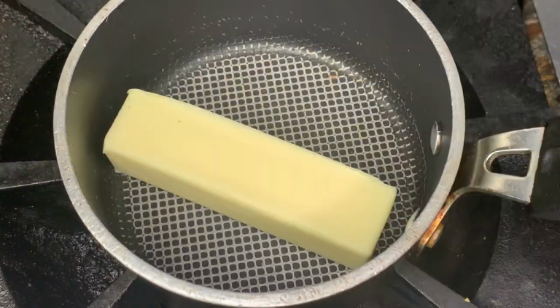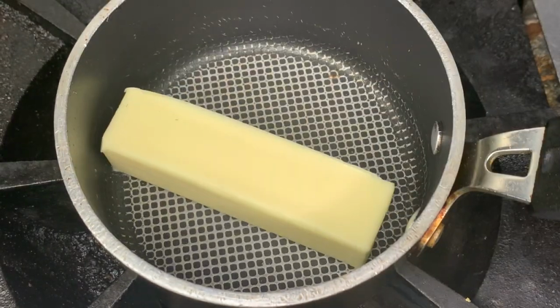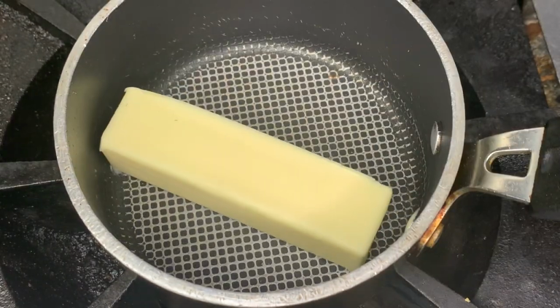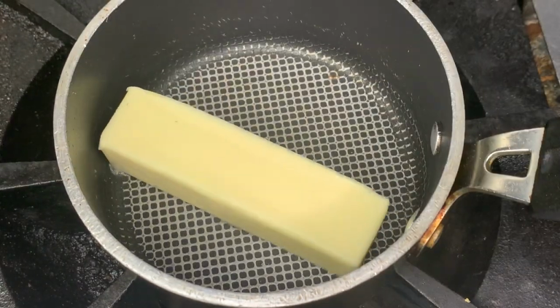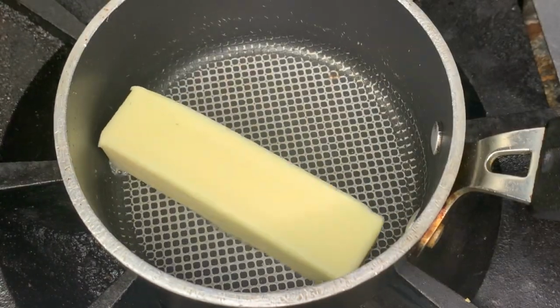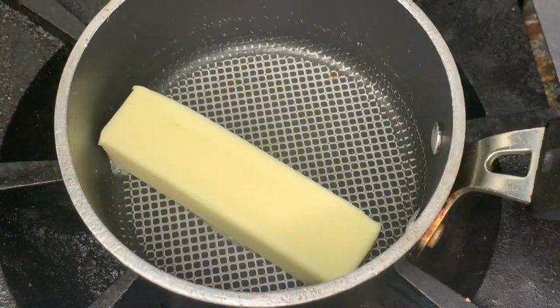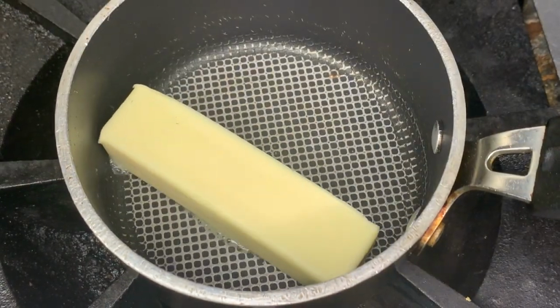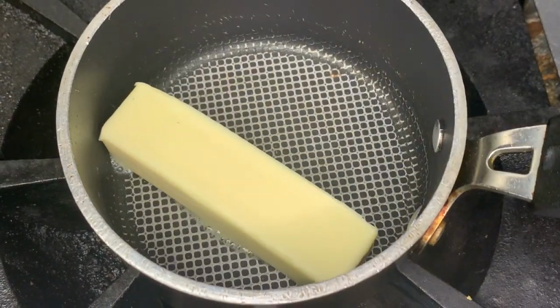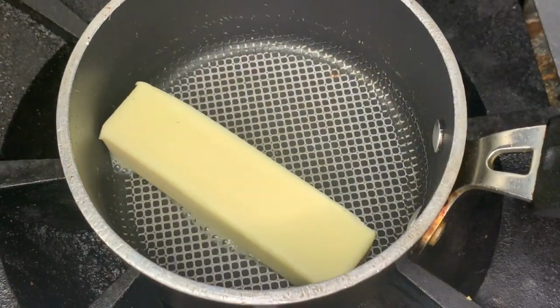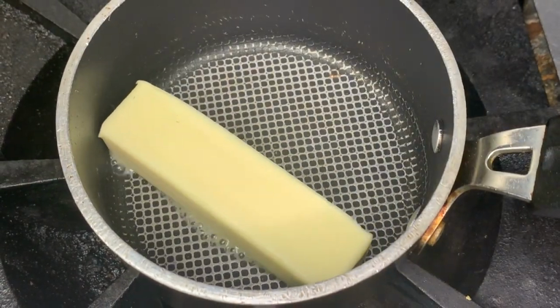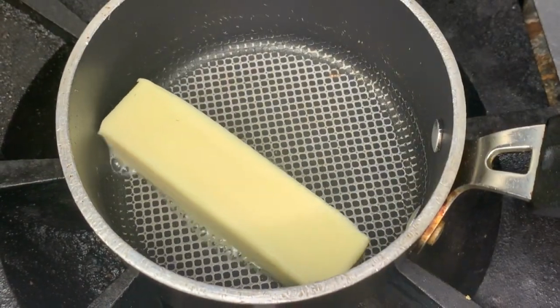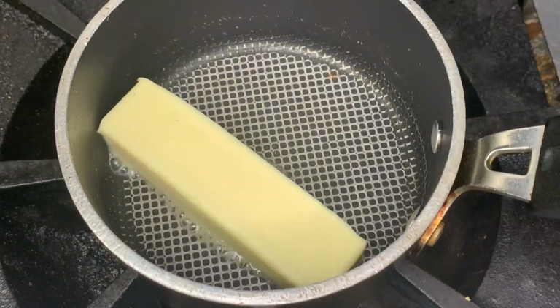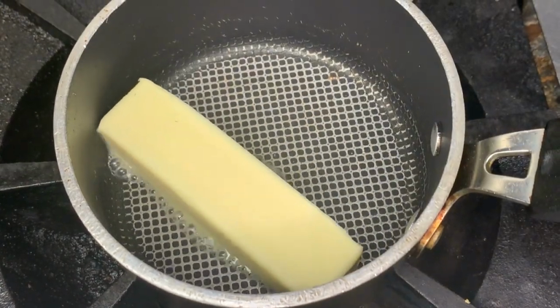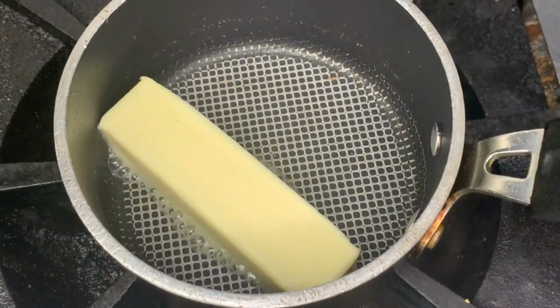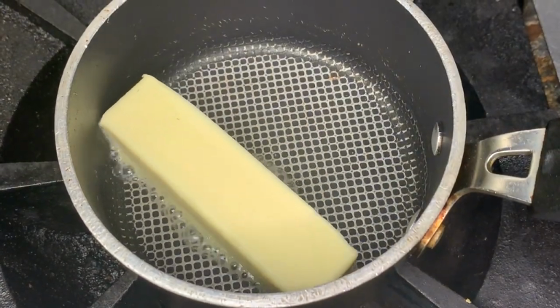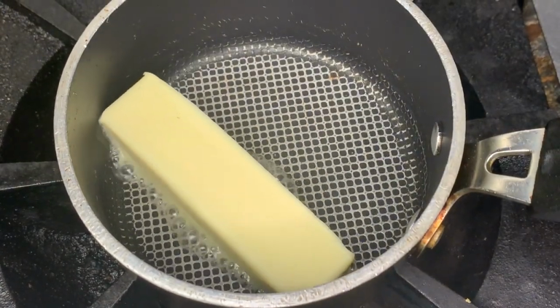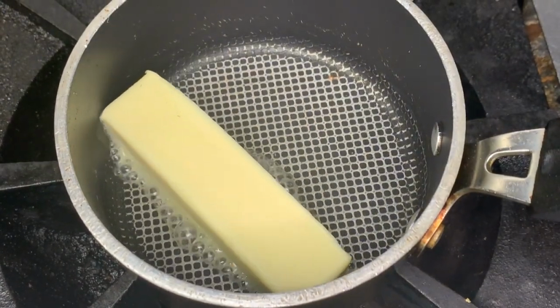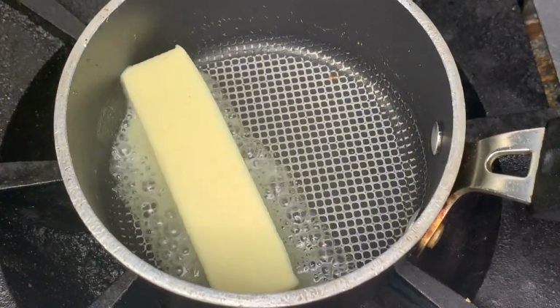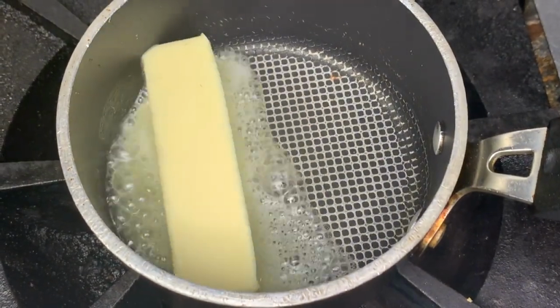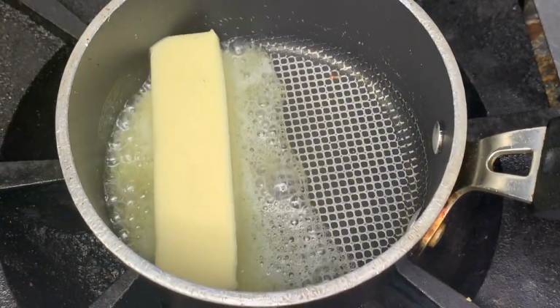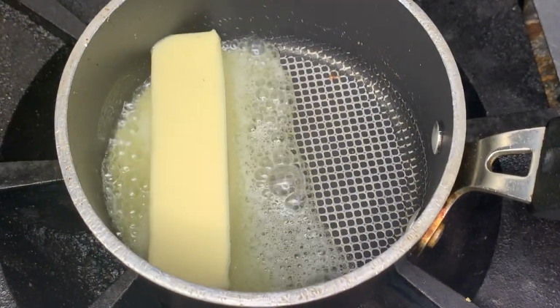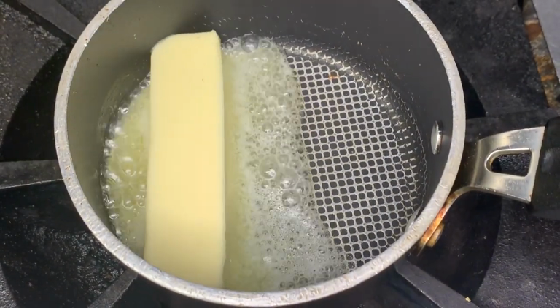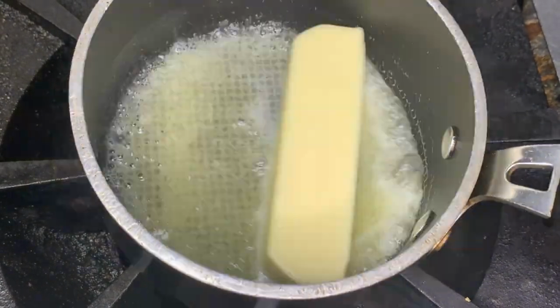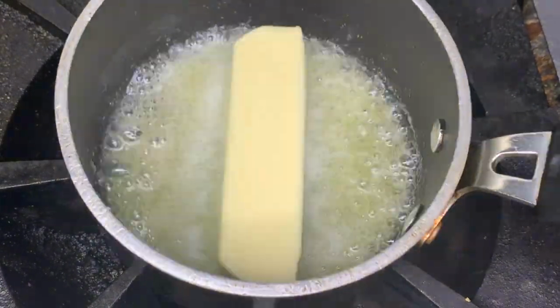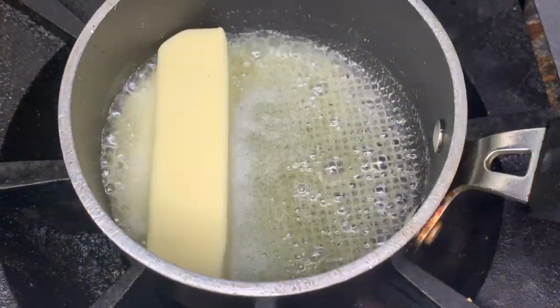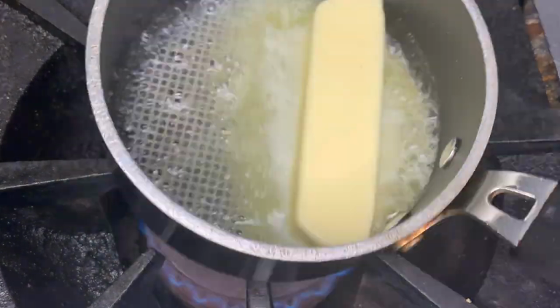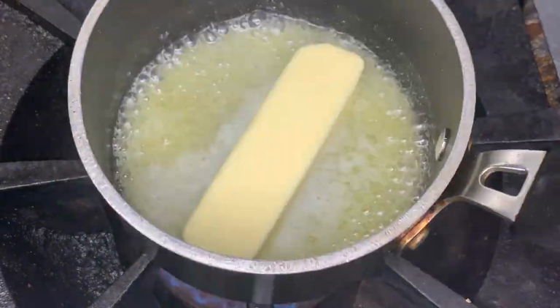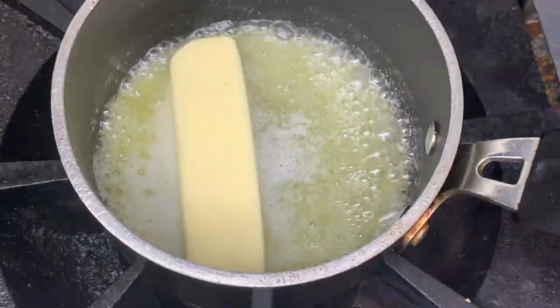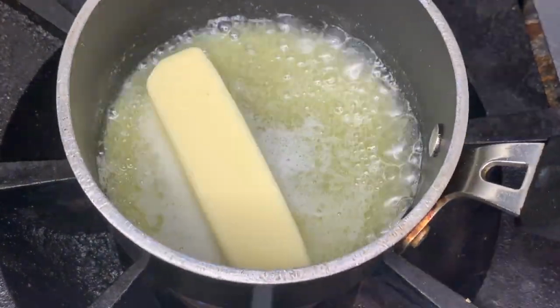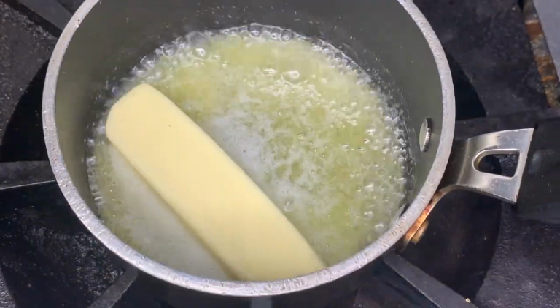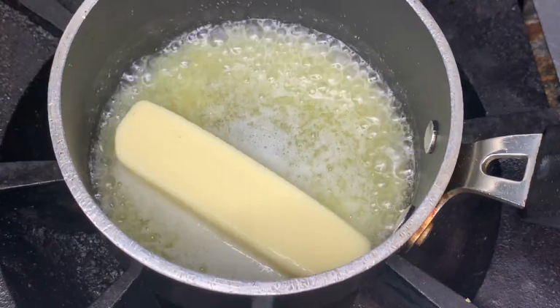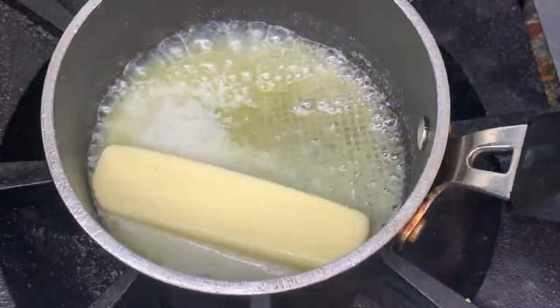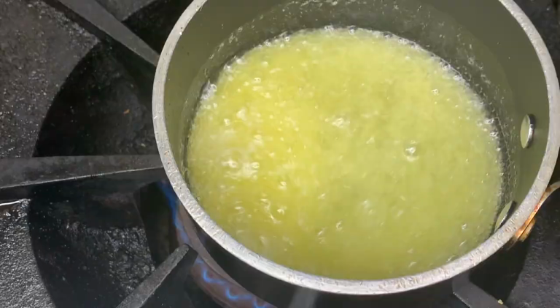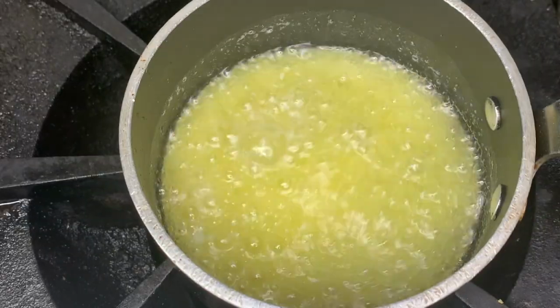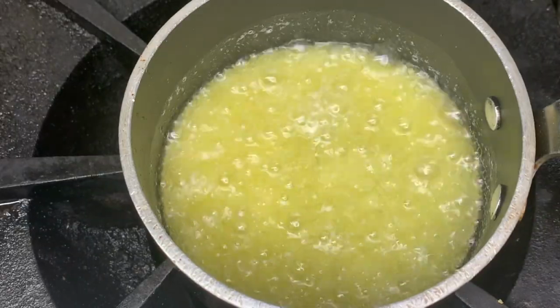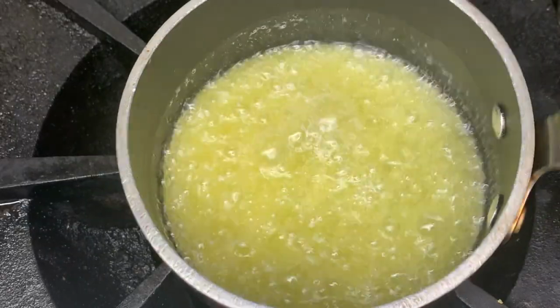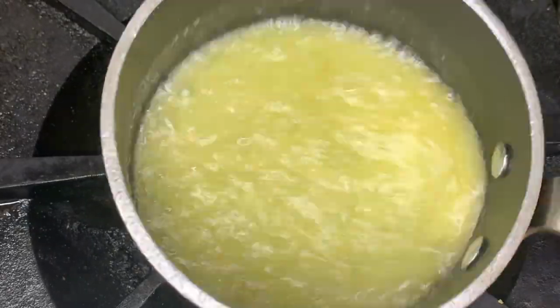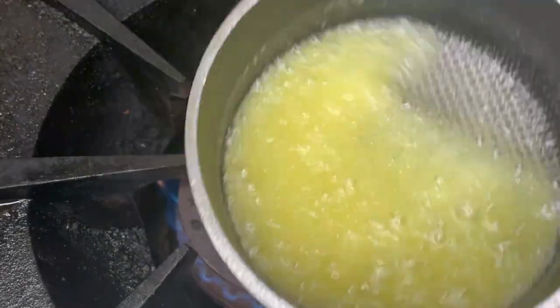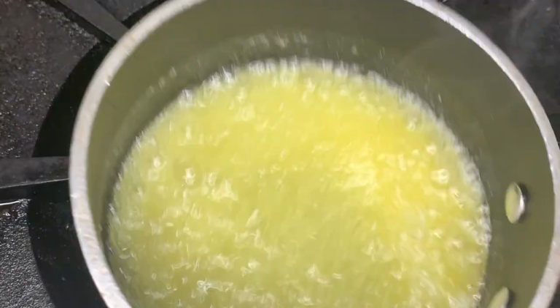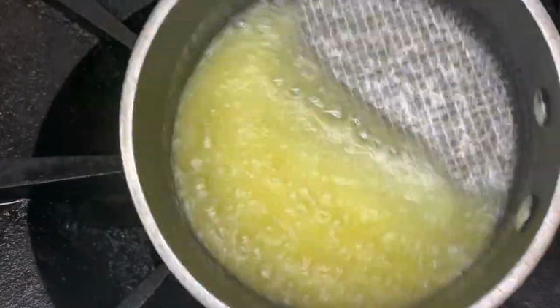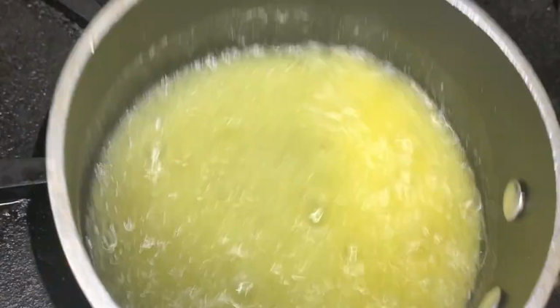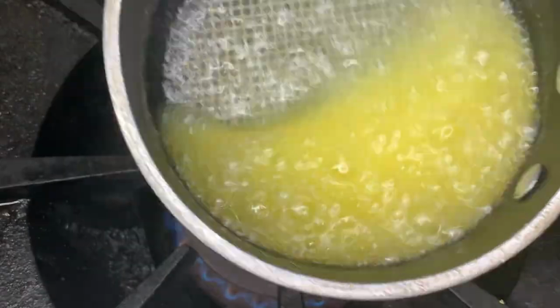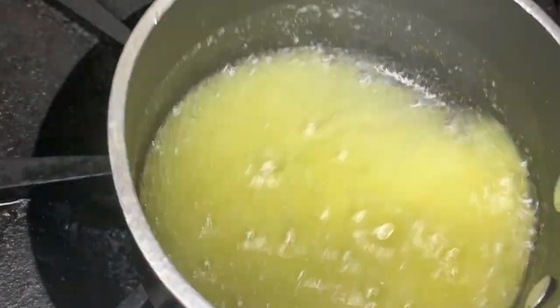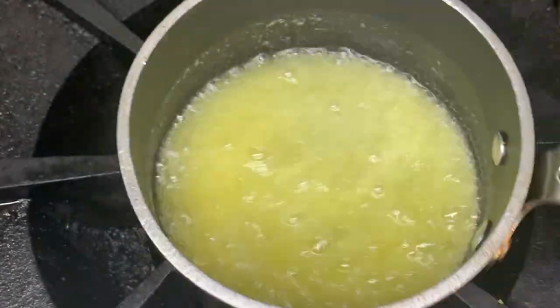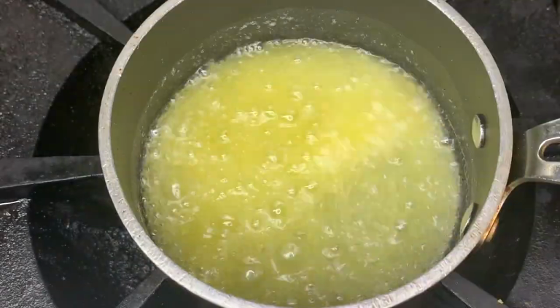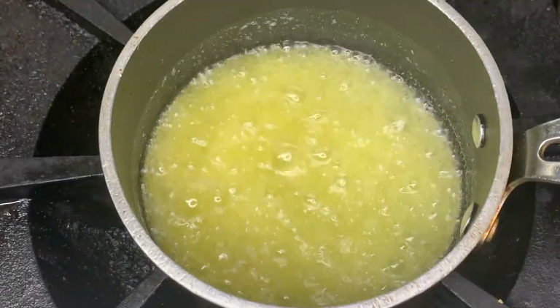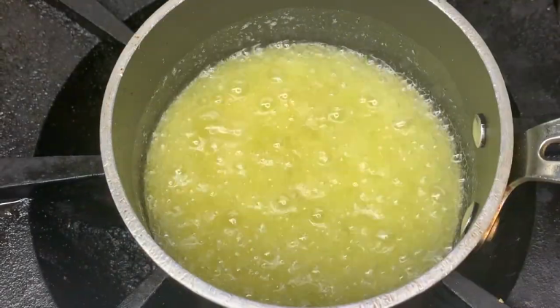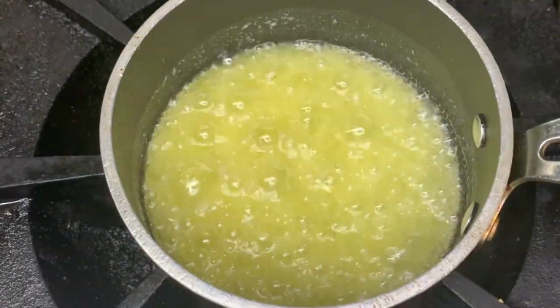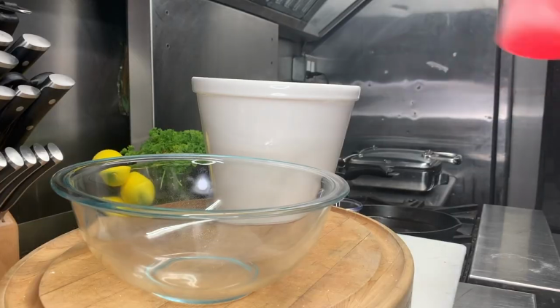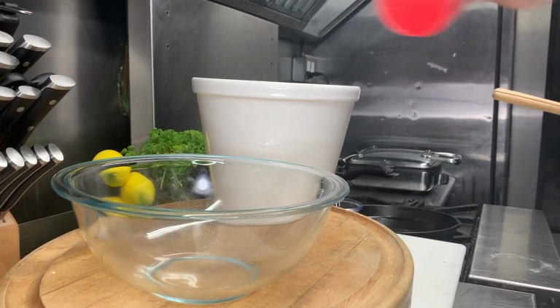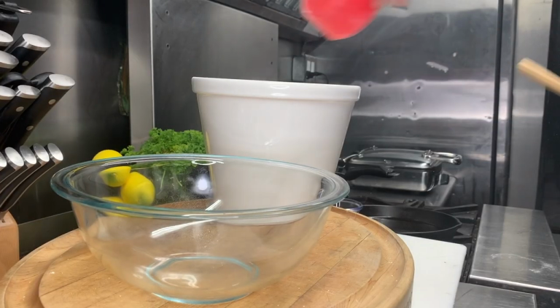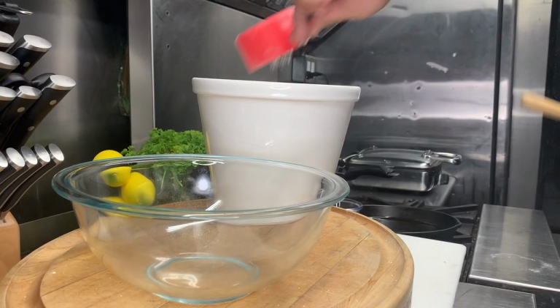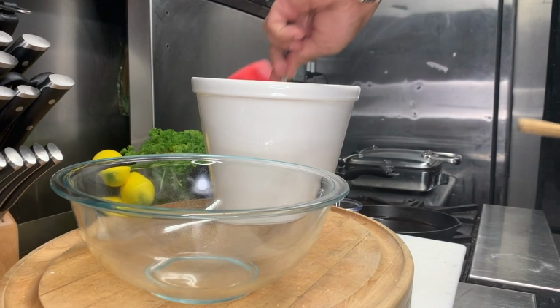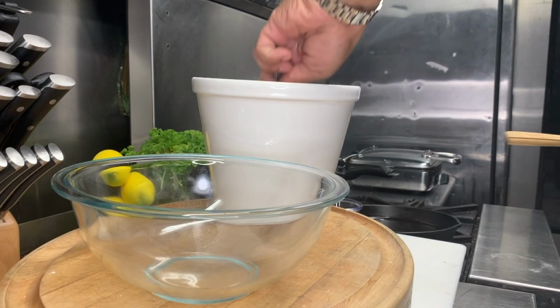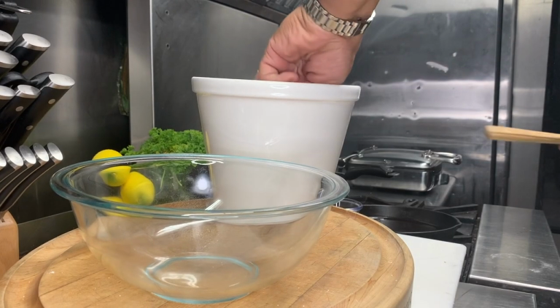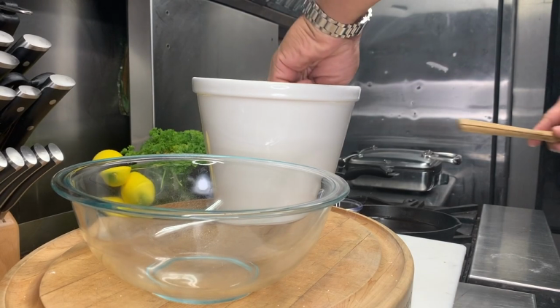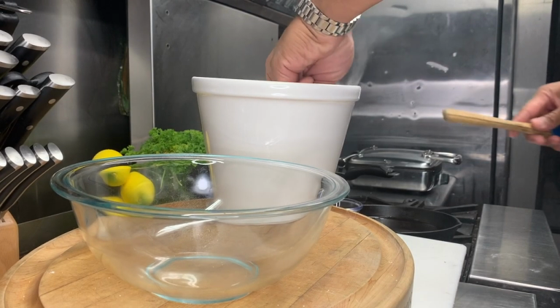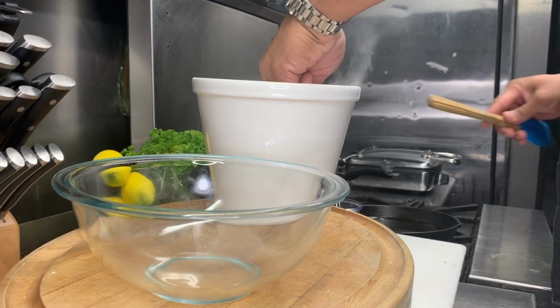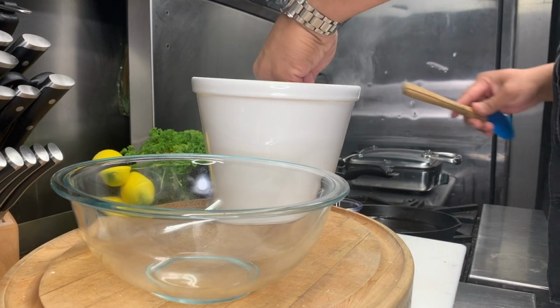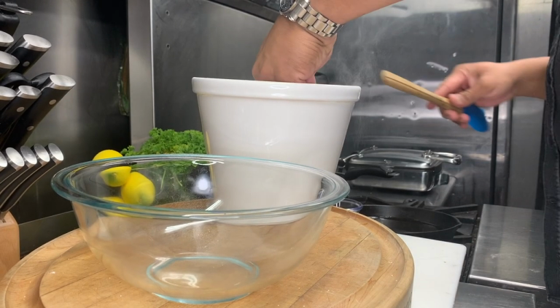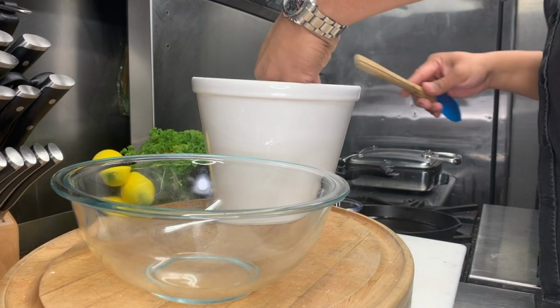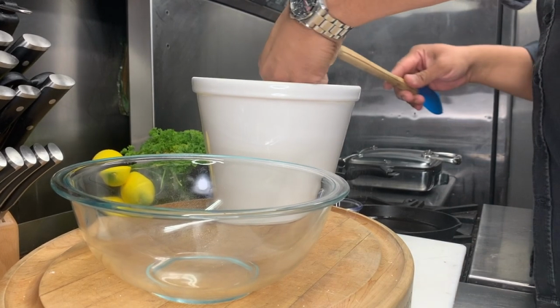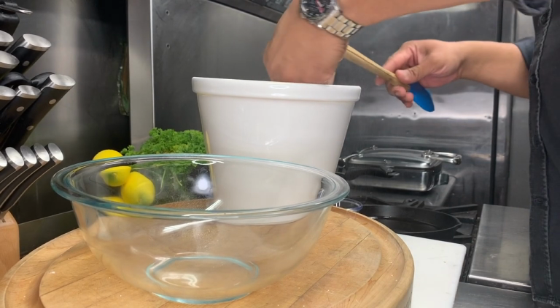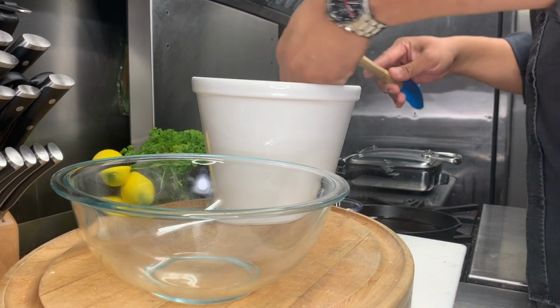In a small pot, melt one stick of butter and set aside for our waffle batter. Speaking of, let's get to the batter.